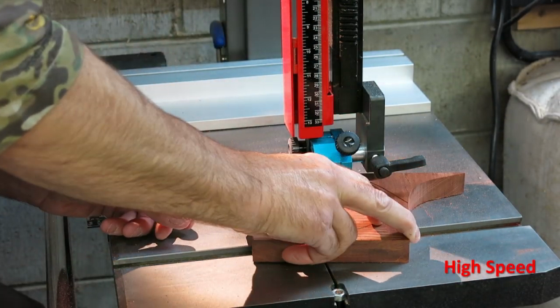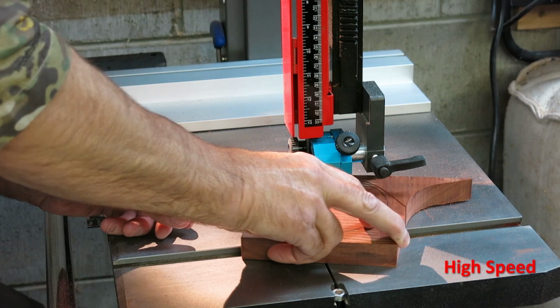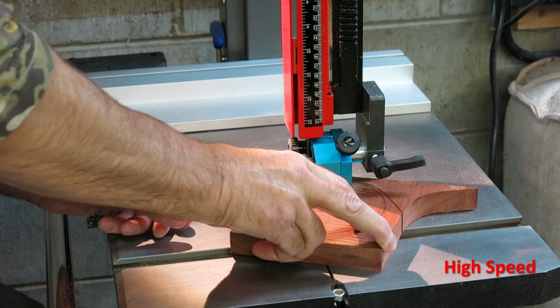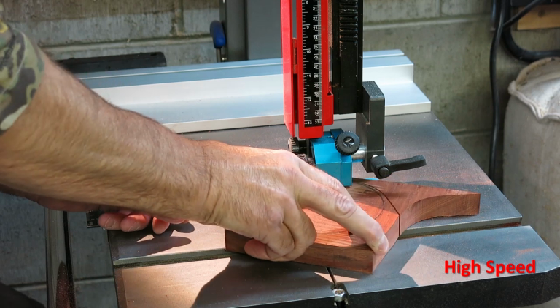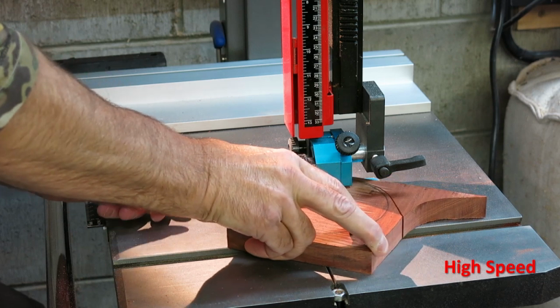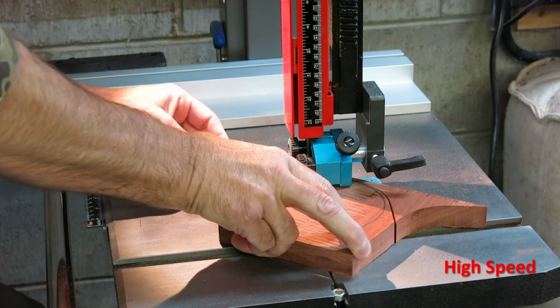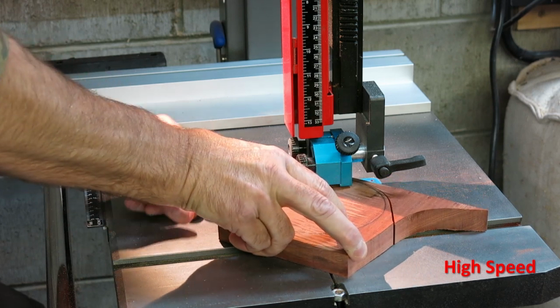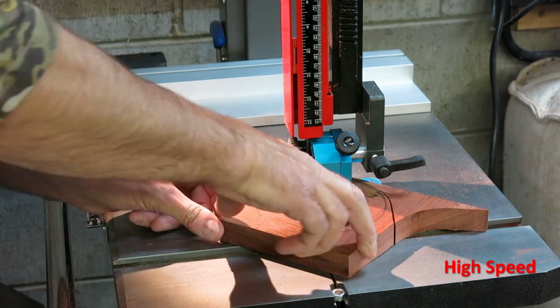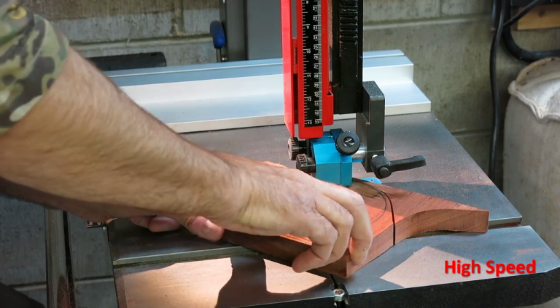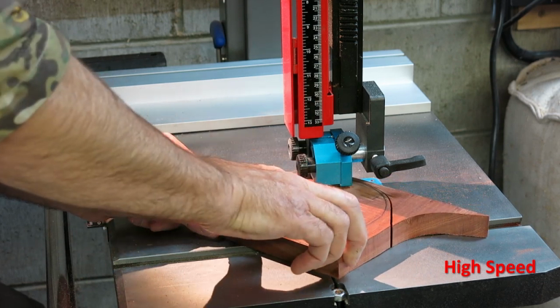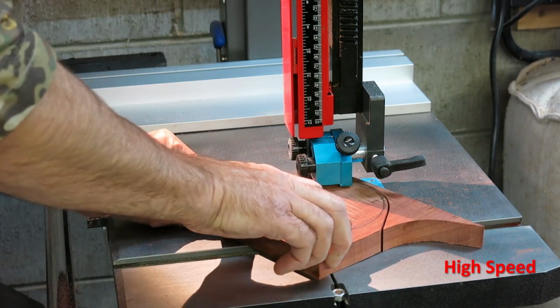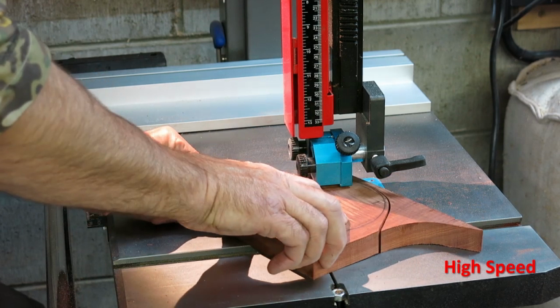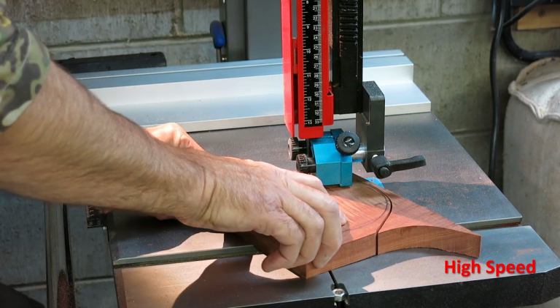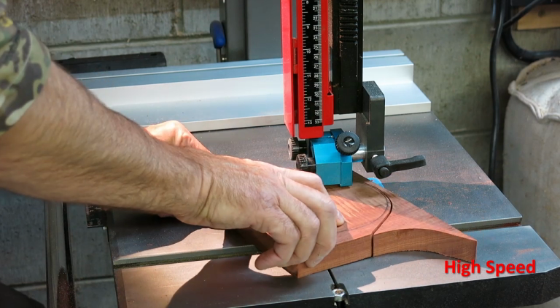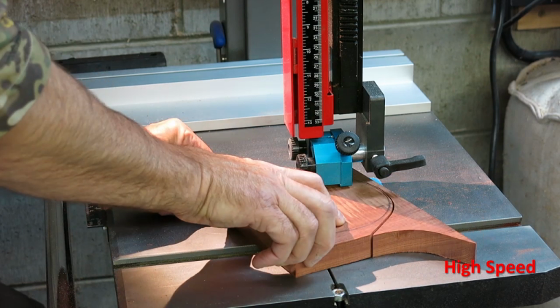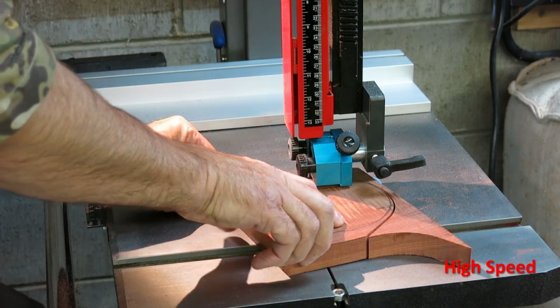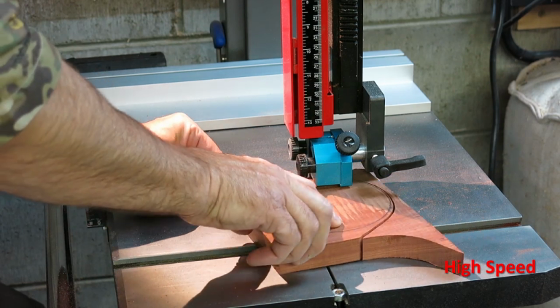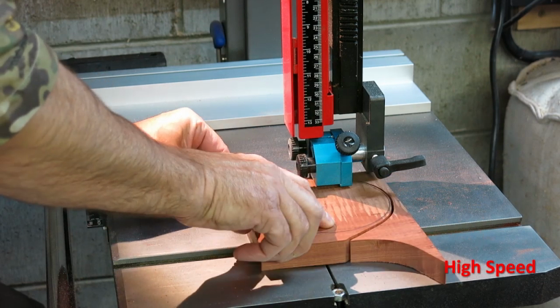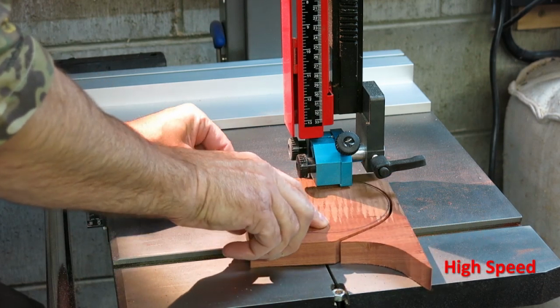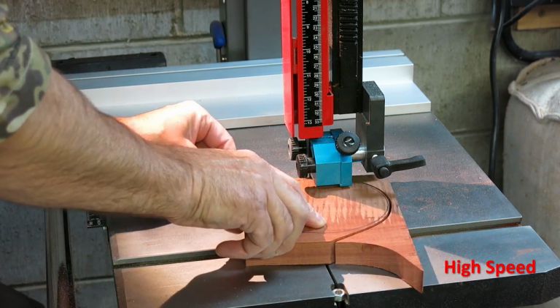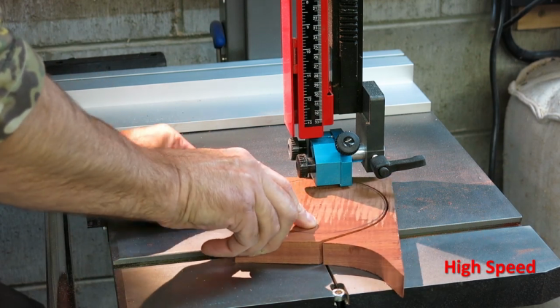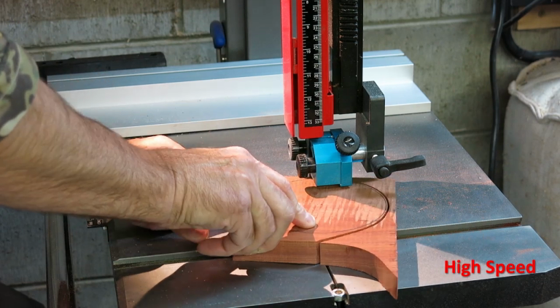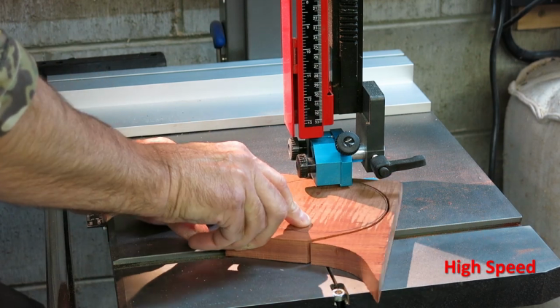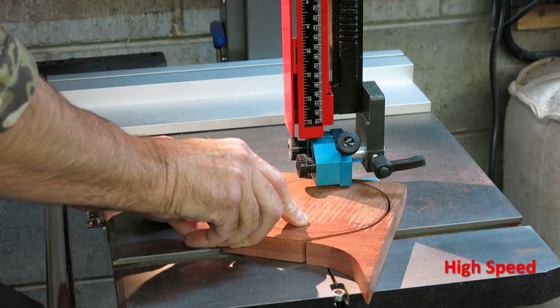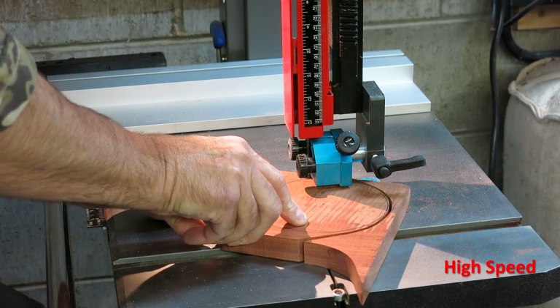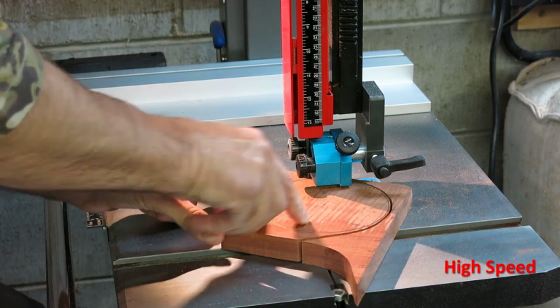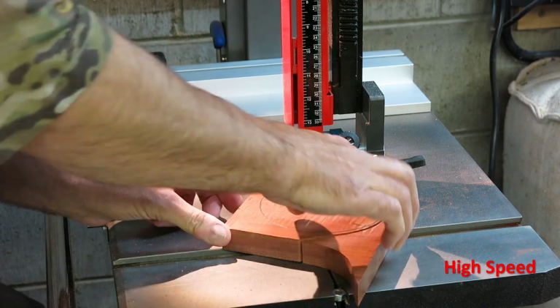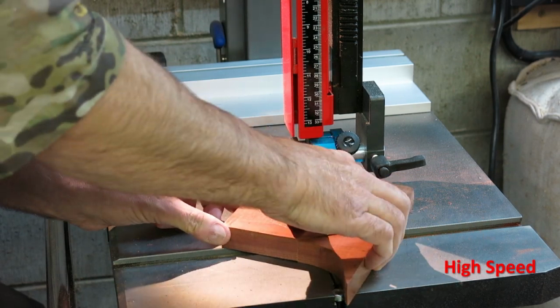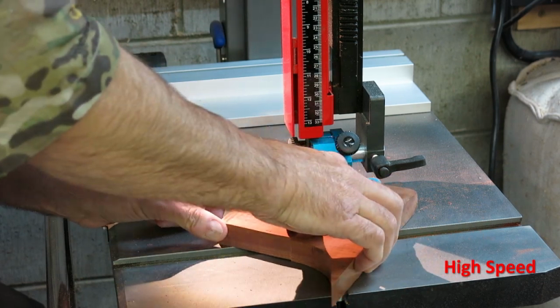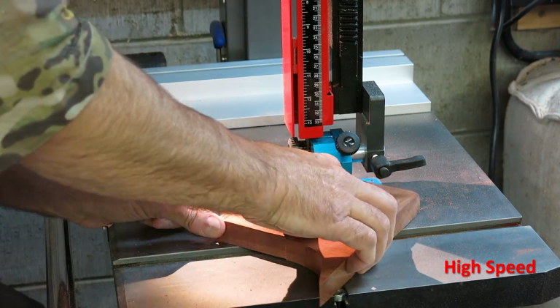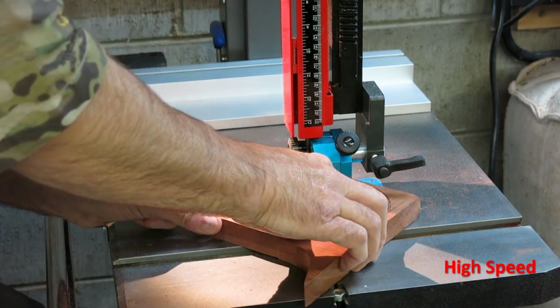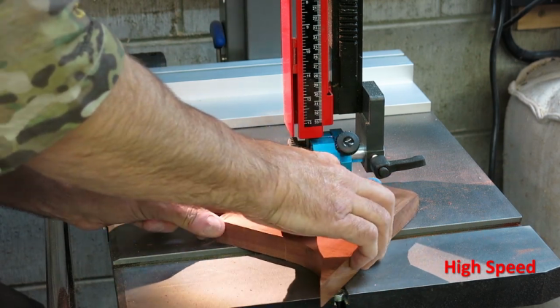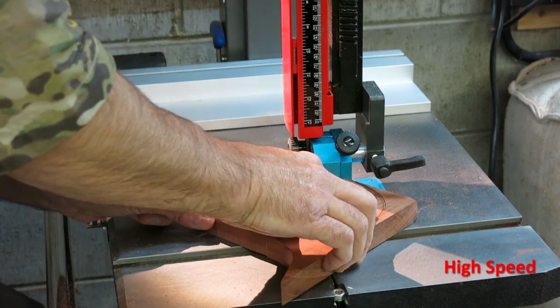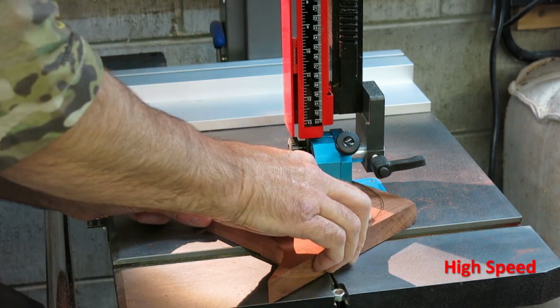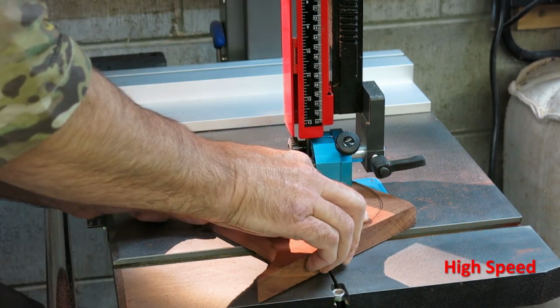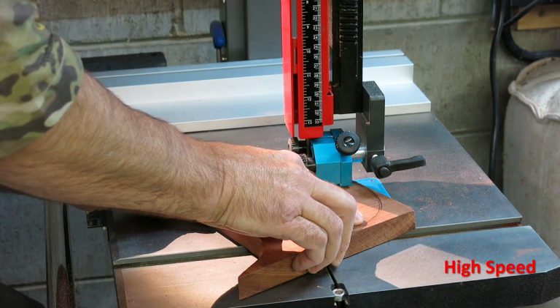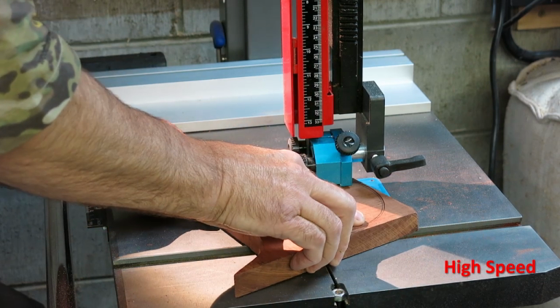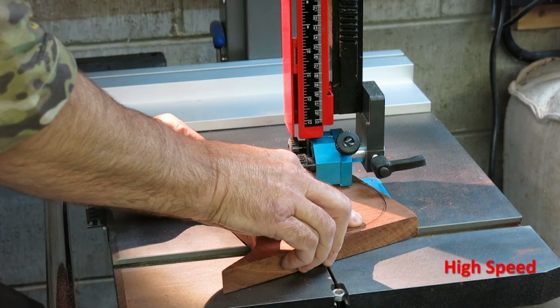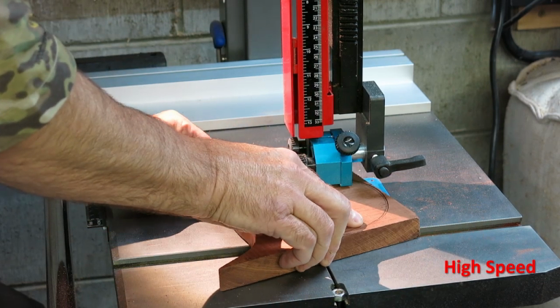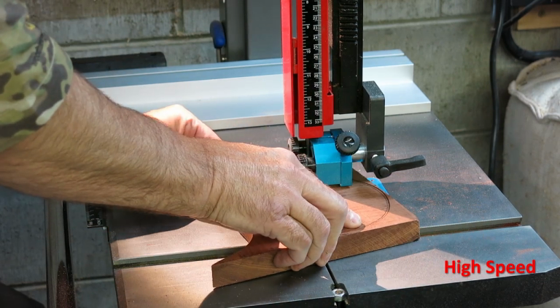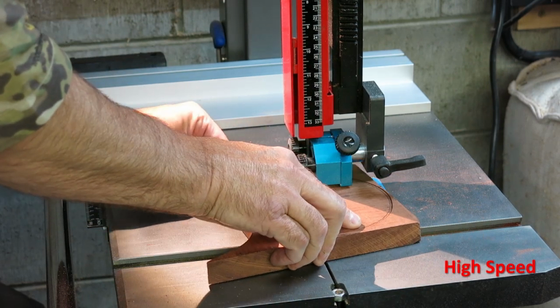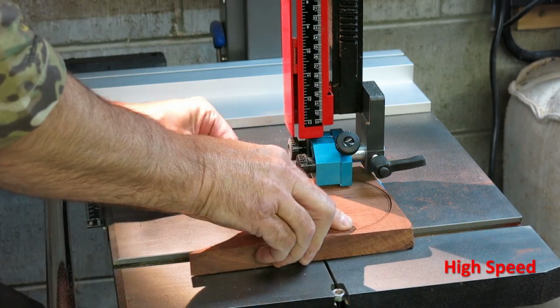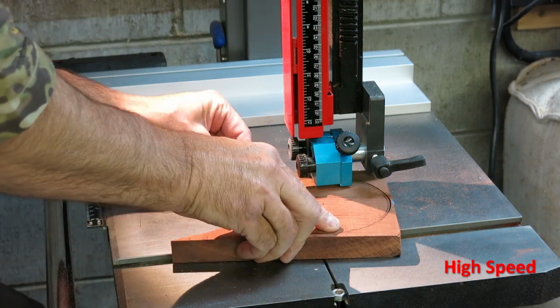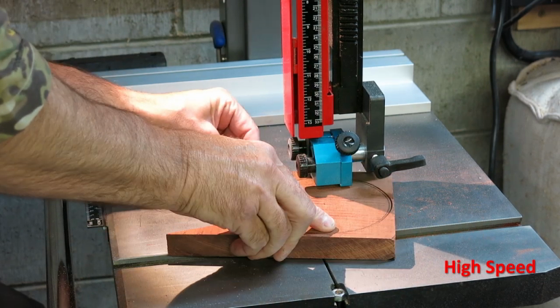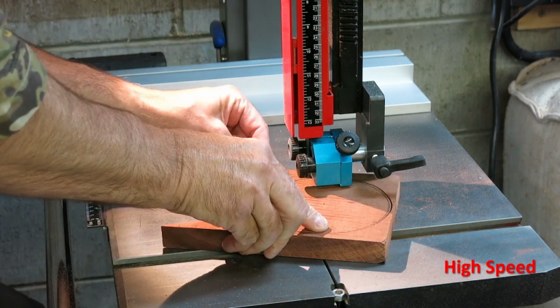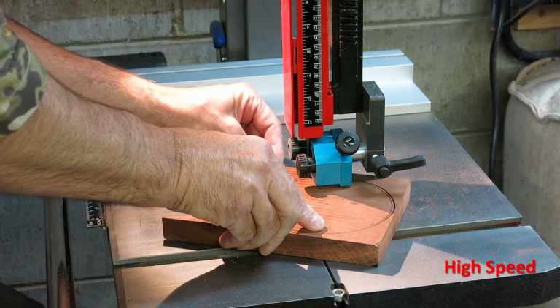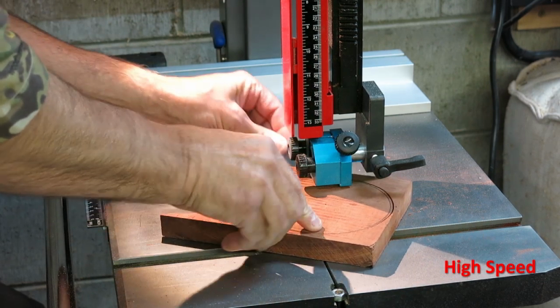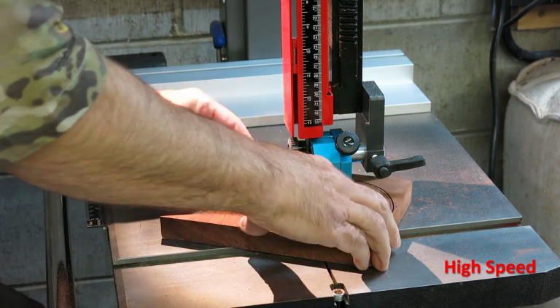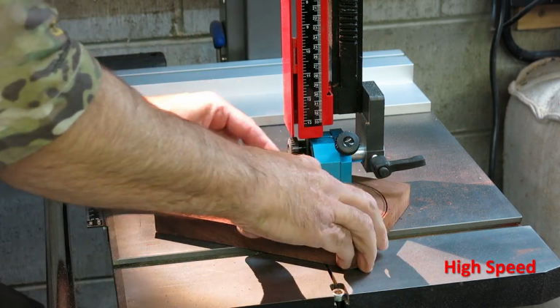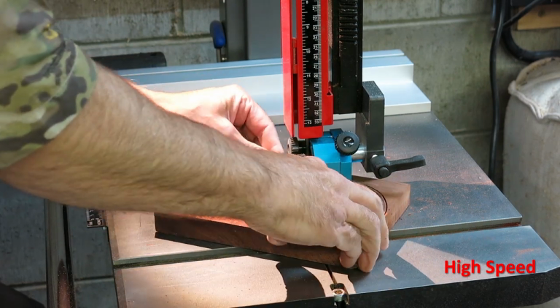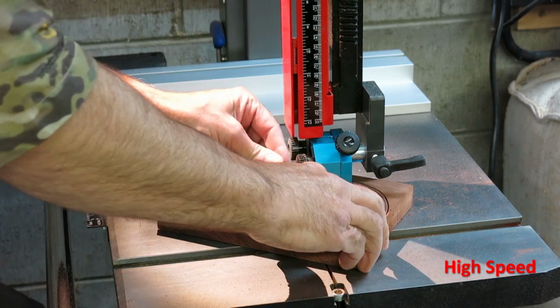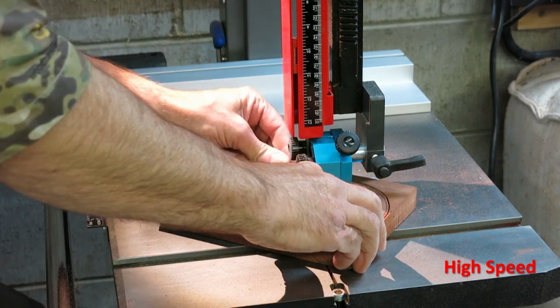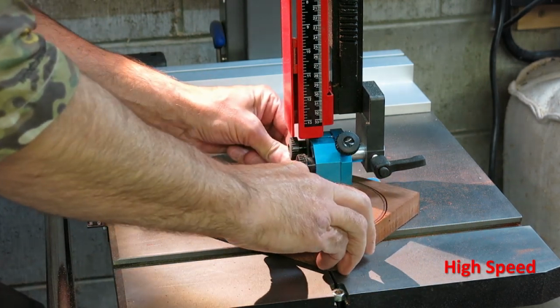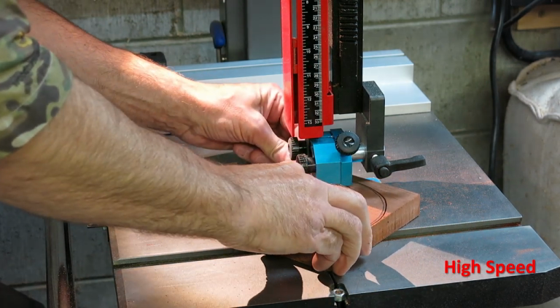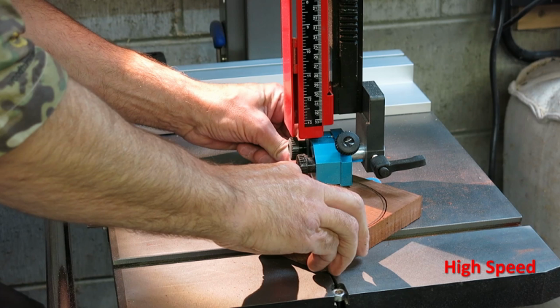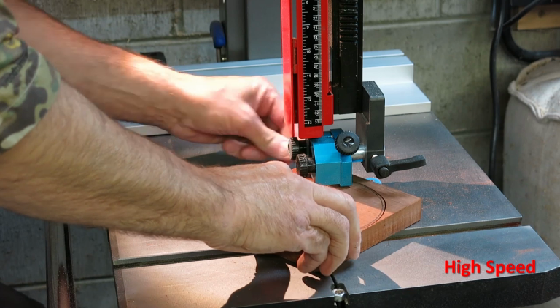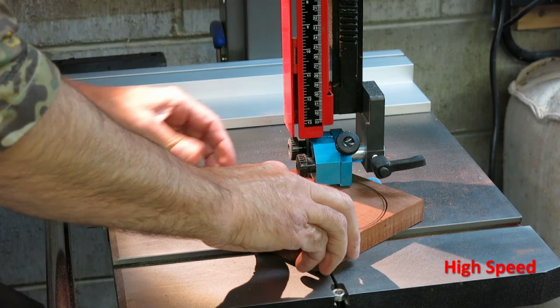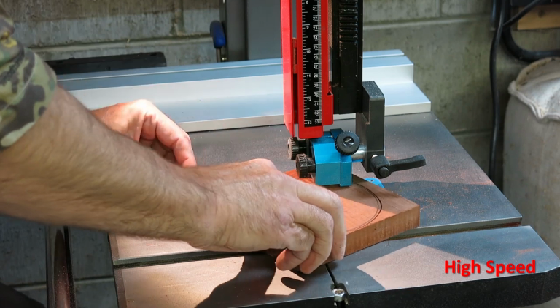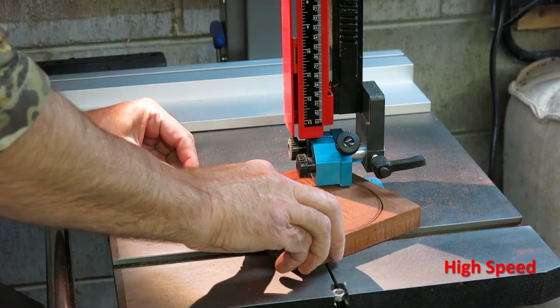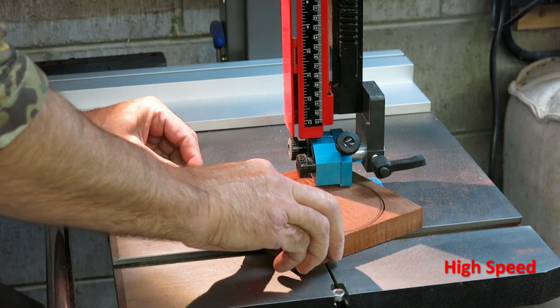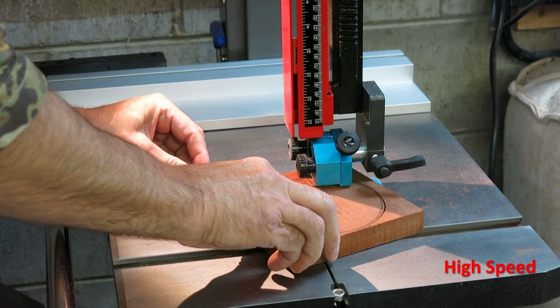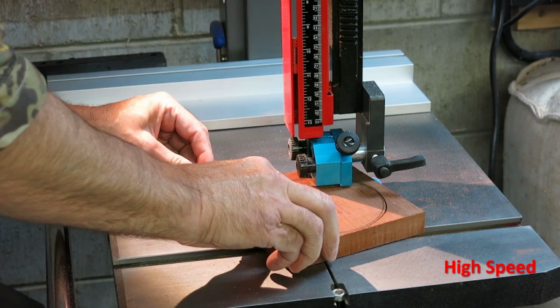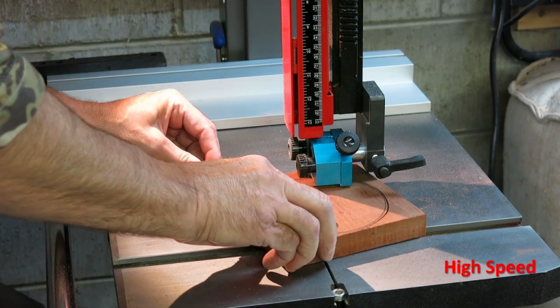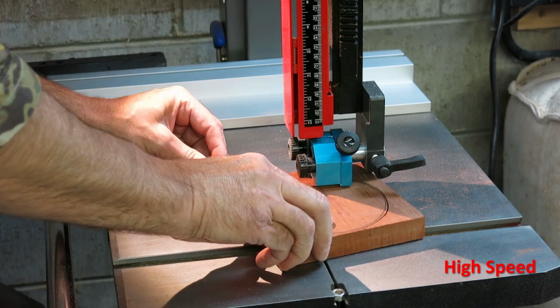You might have noticed there are two feet being cut here. That's because I'm actually making two bowls.